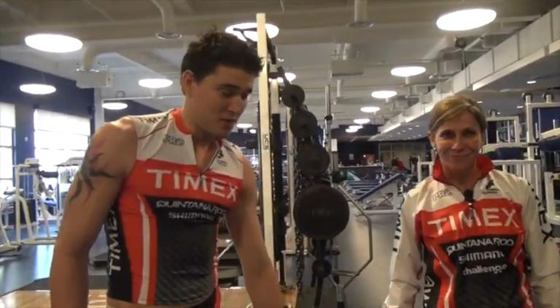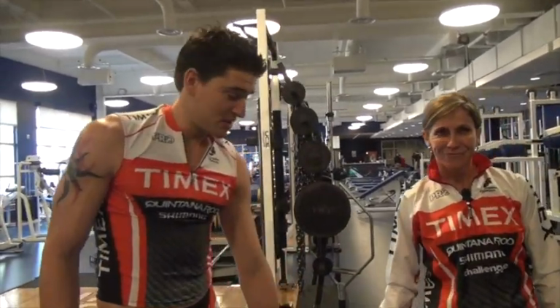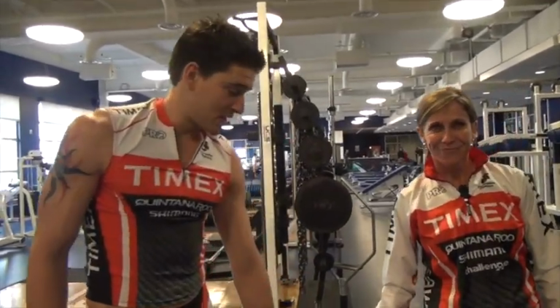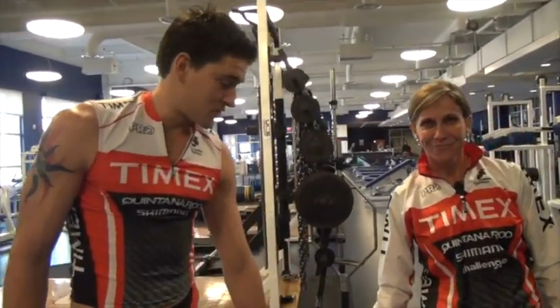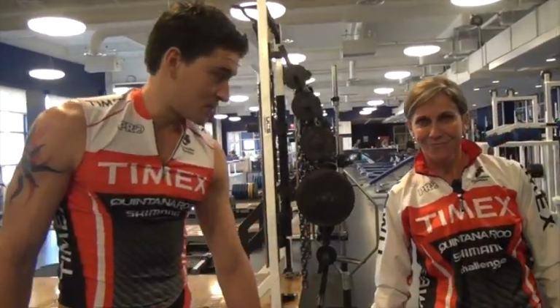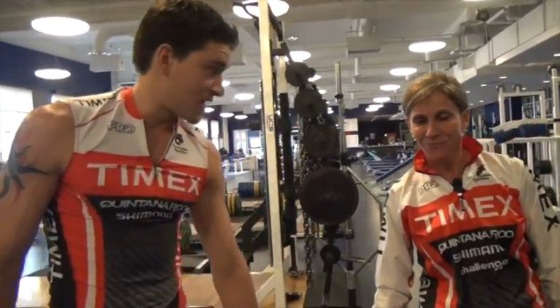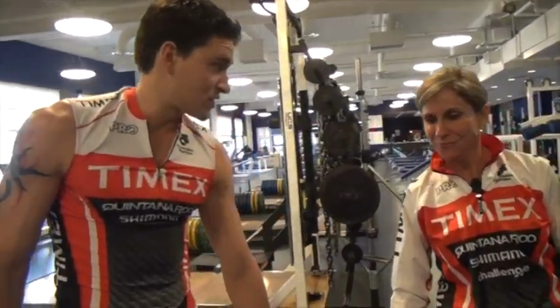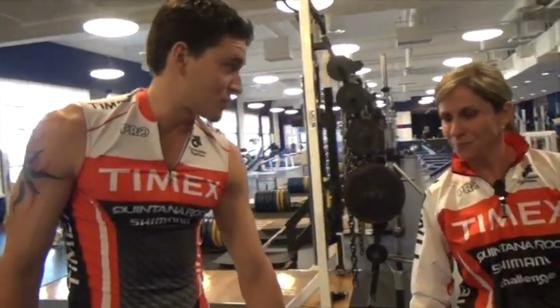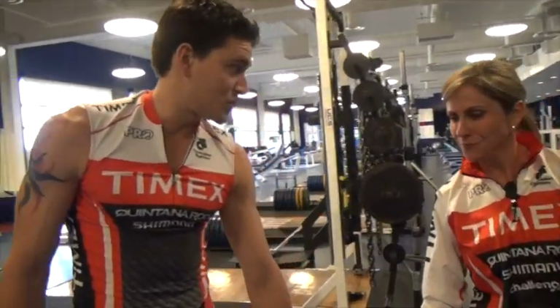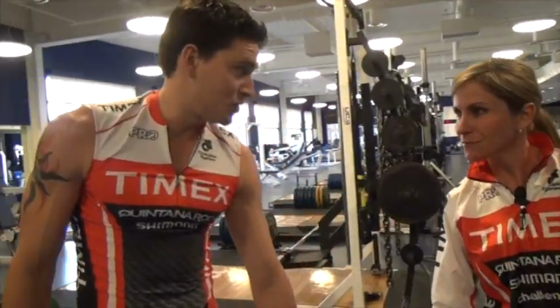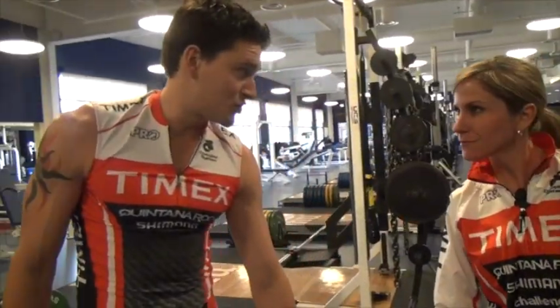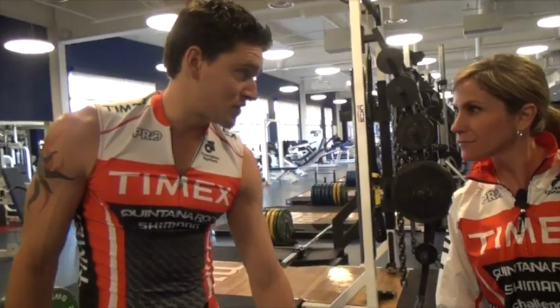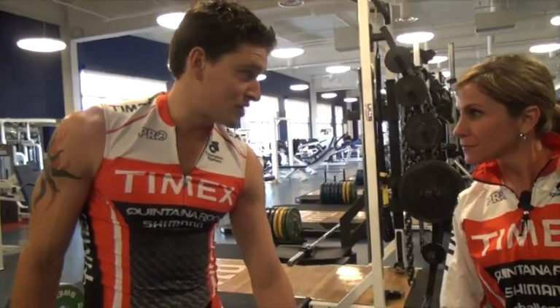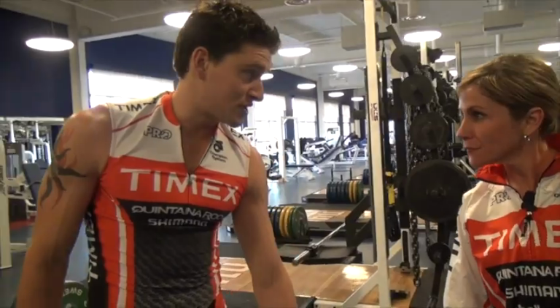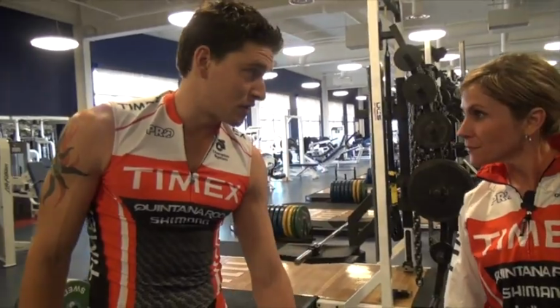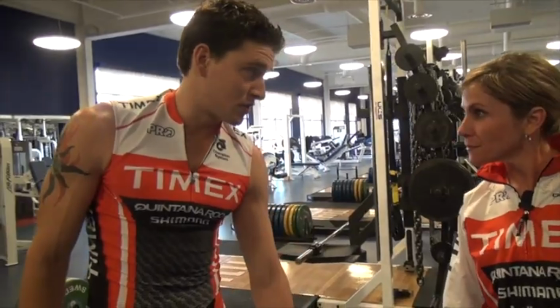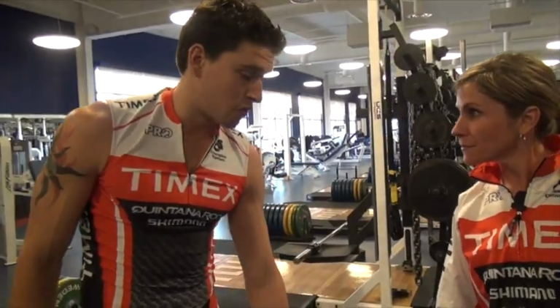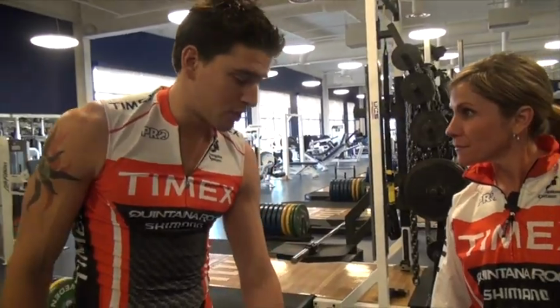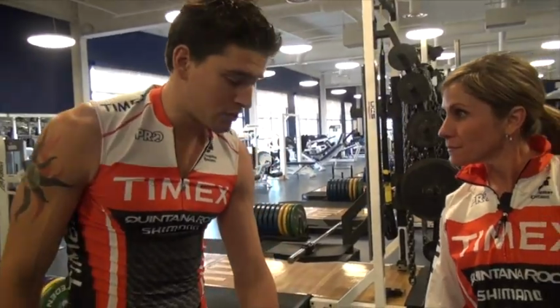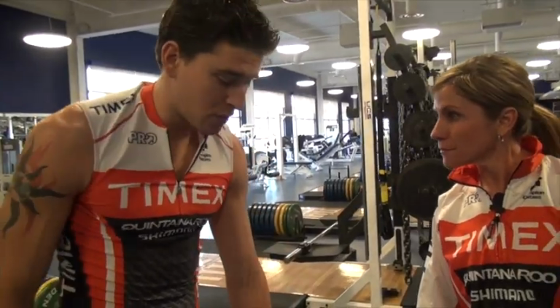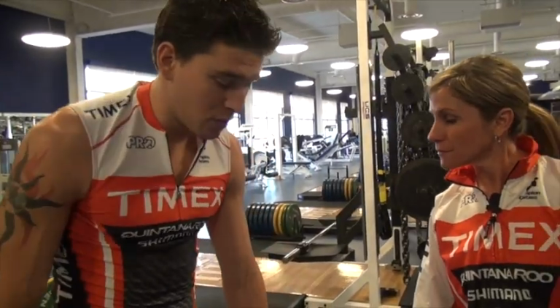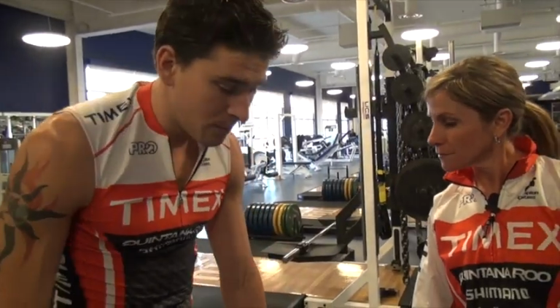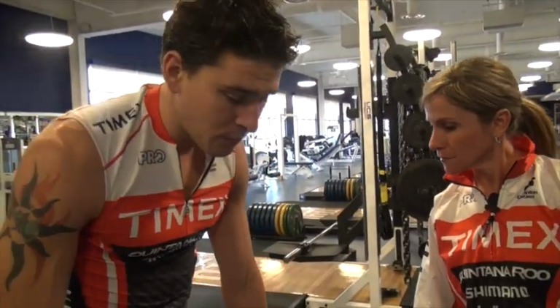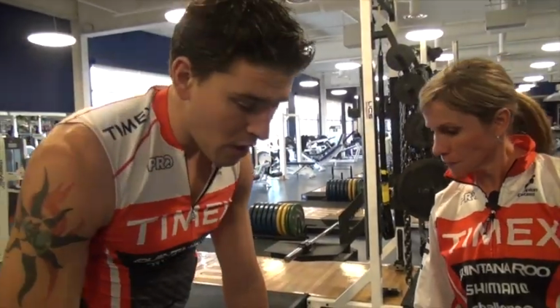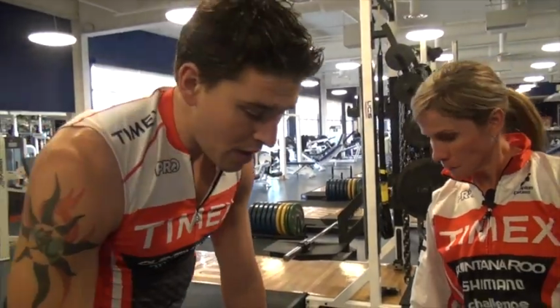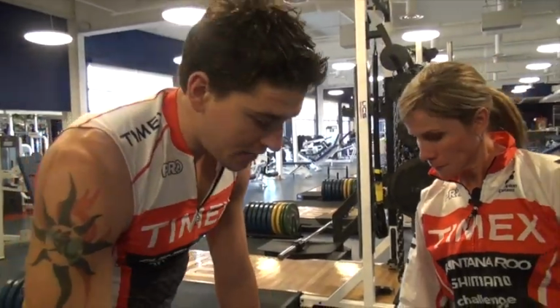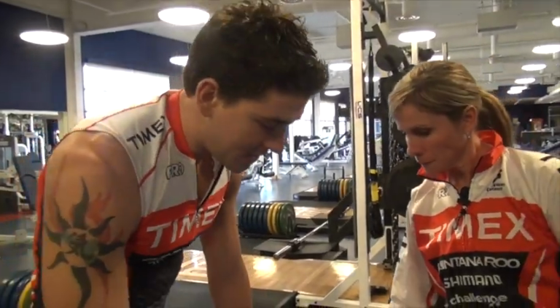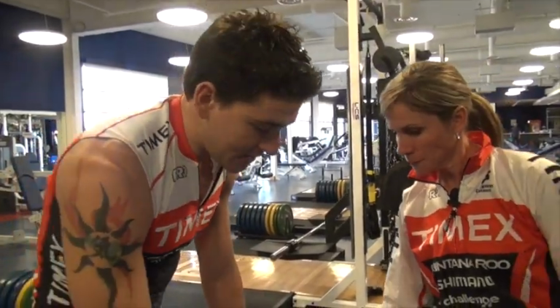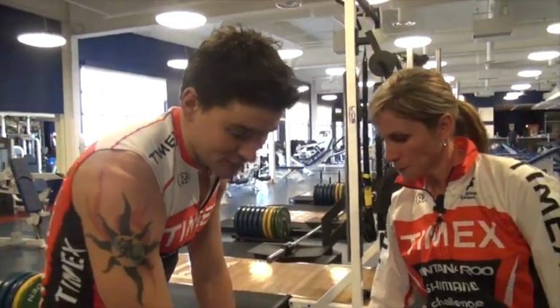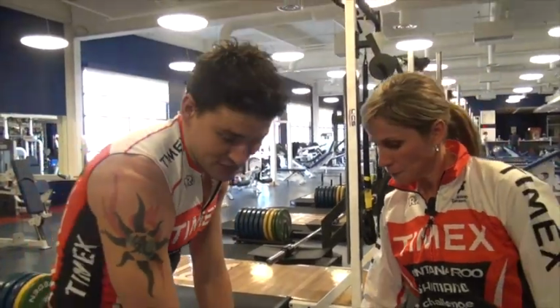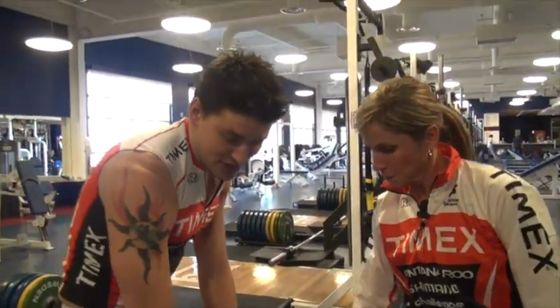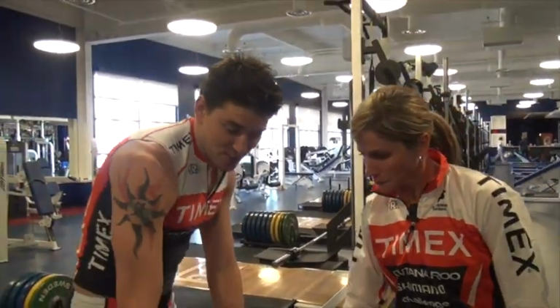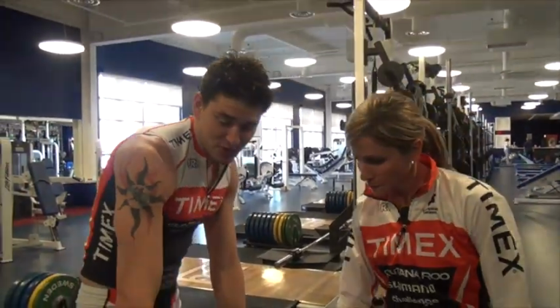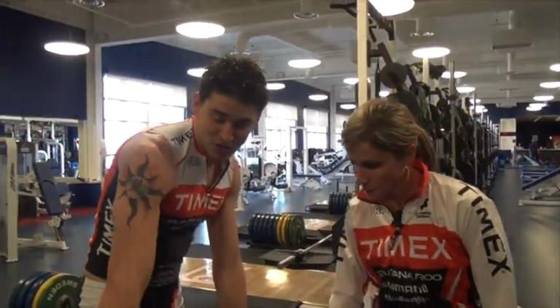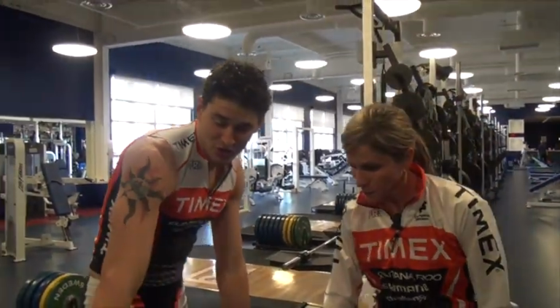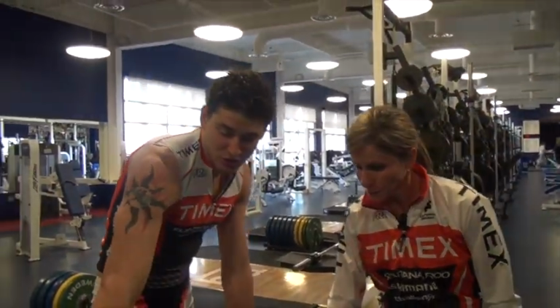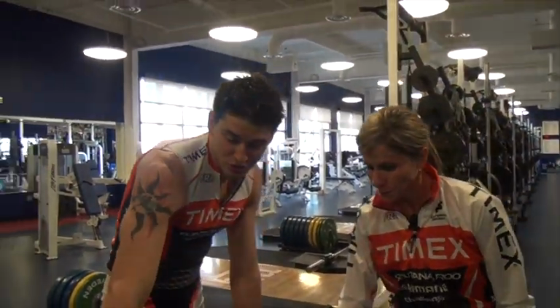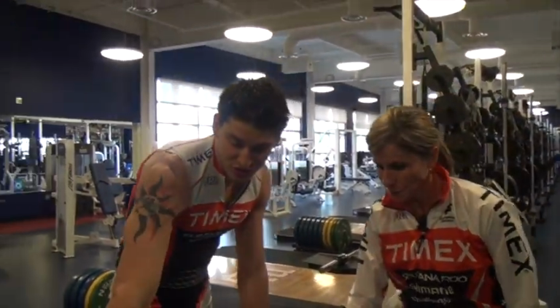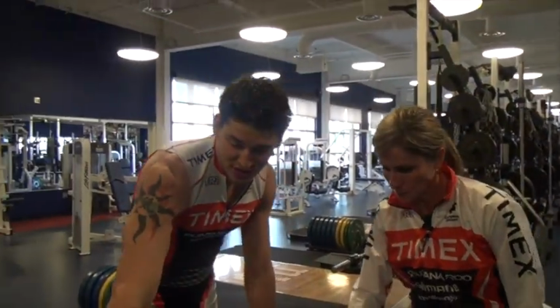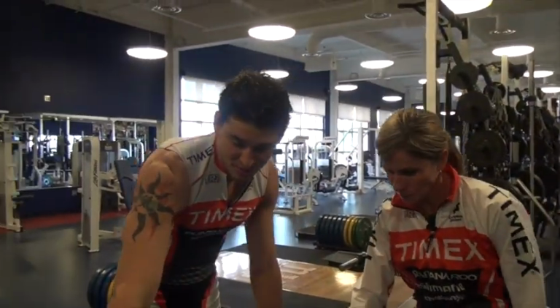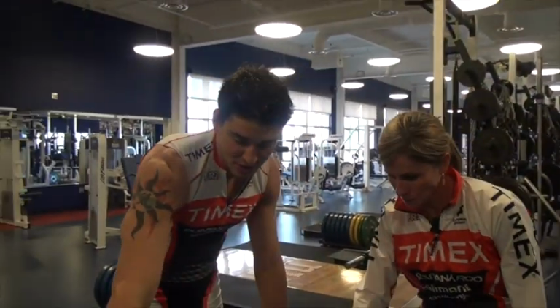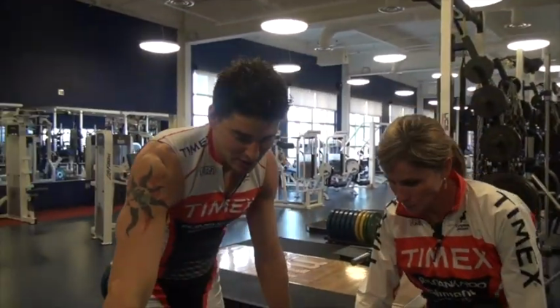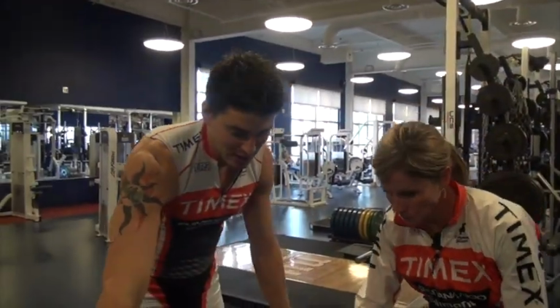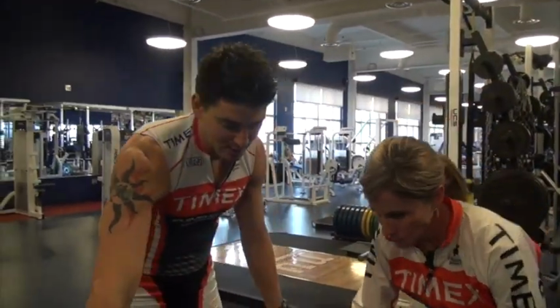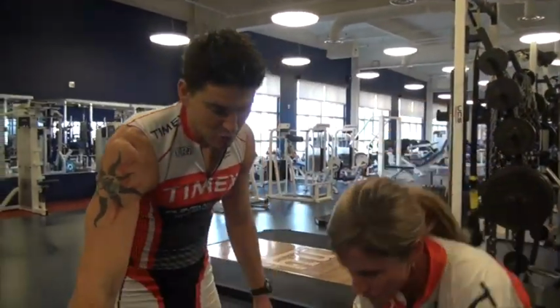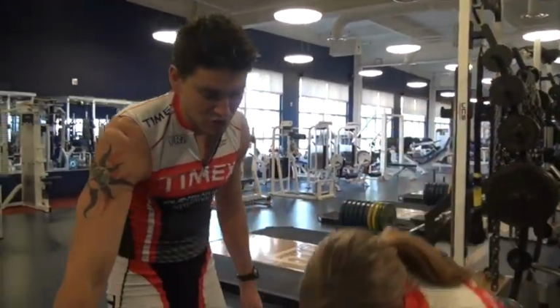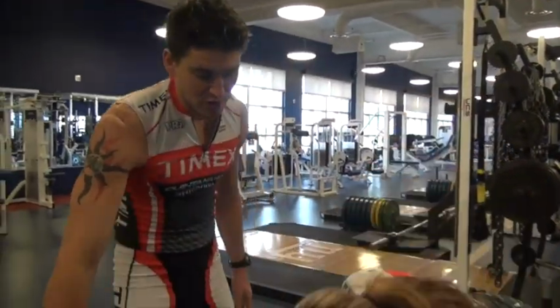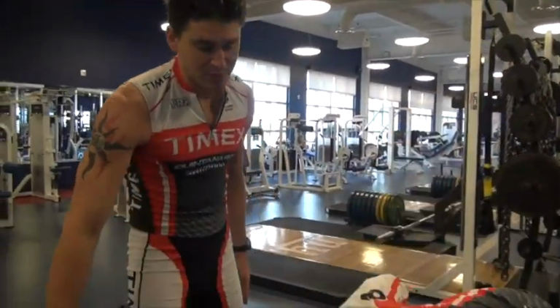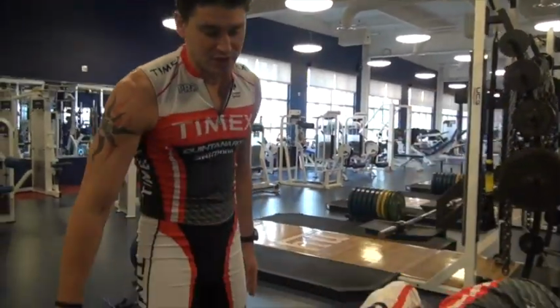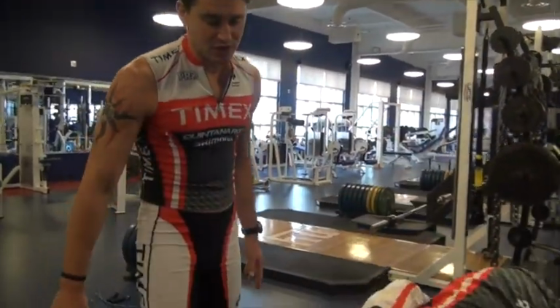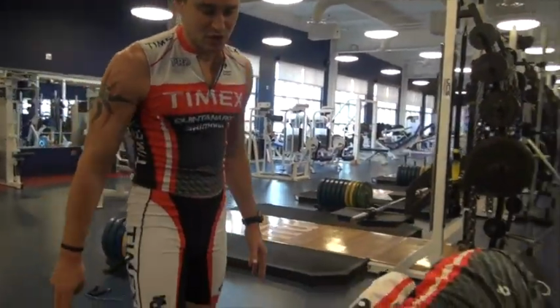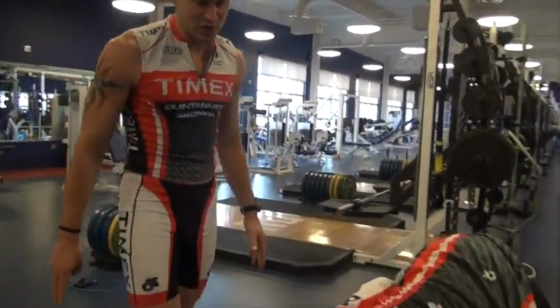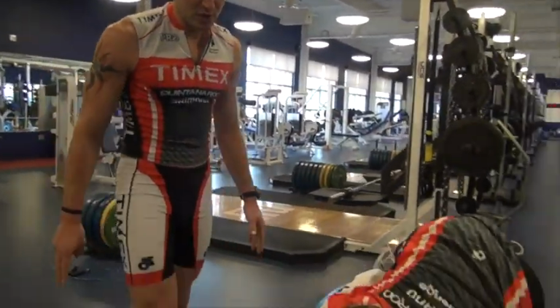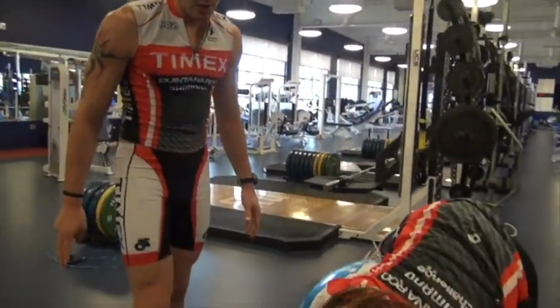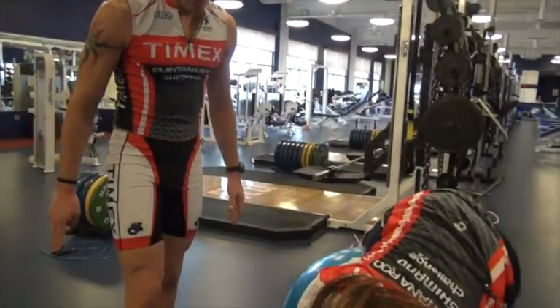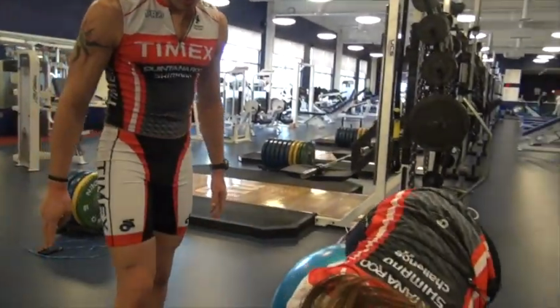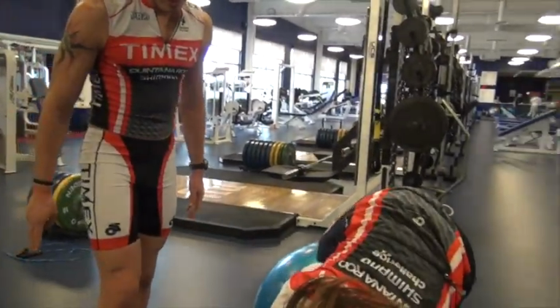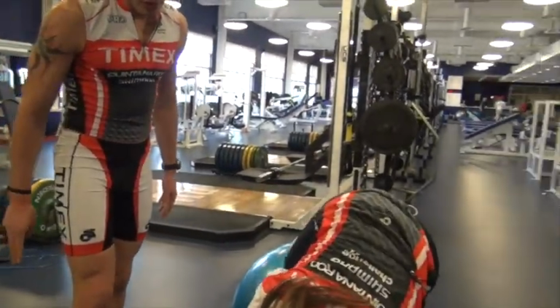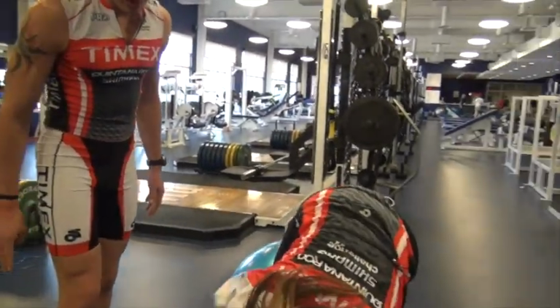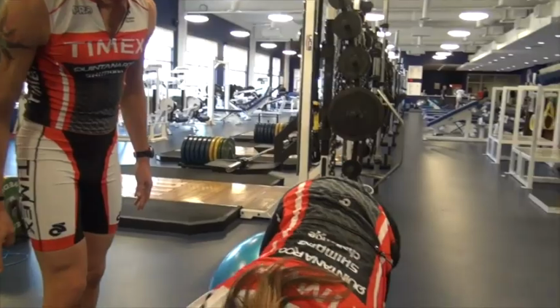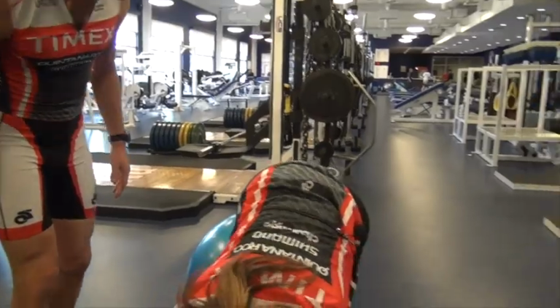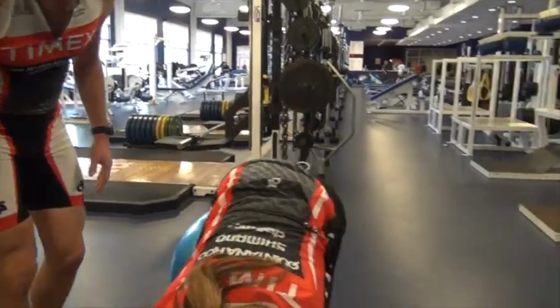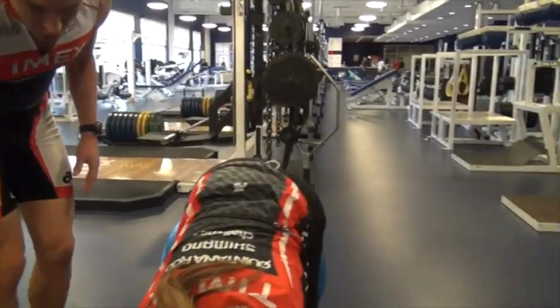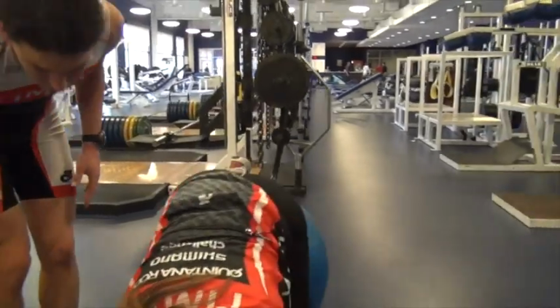So this exercise I'll show you, Trista — it's called a corkscrew. Get into the same push-up position on the stability ball.